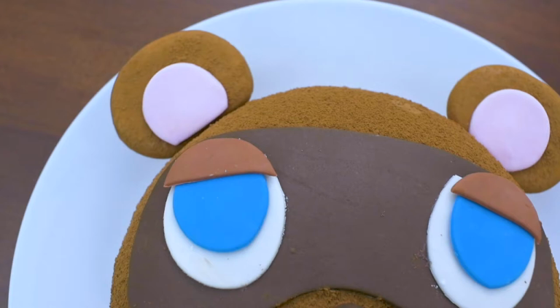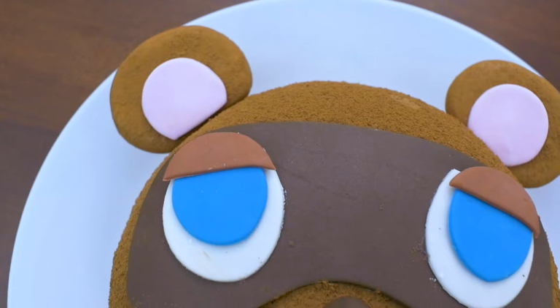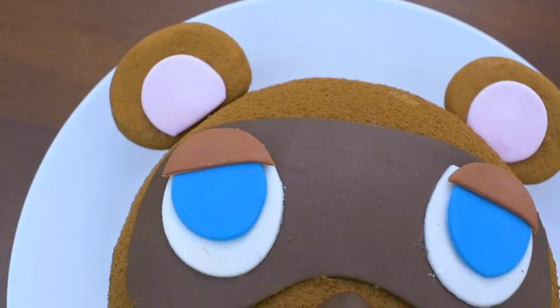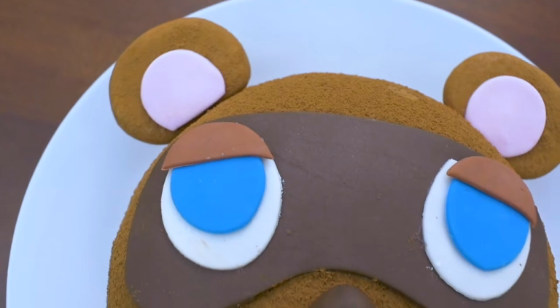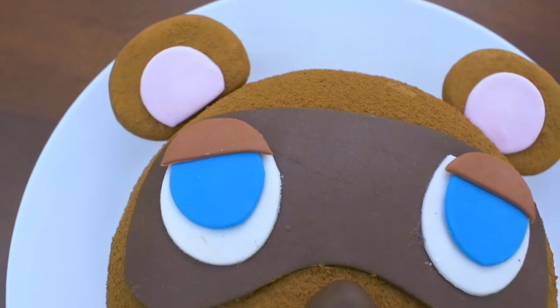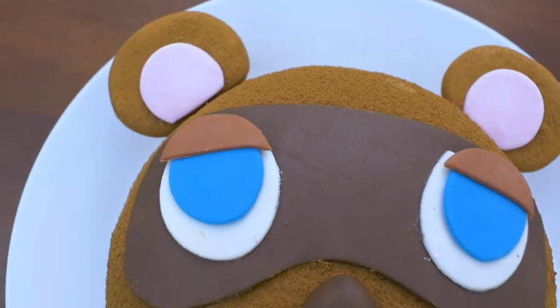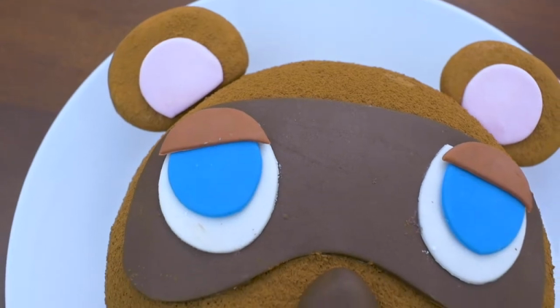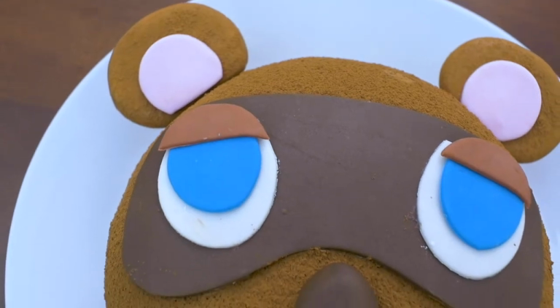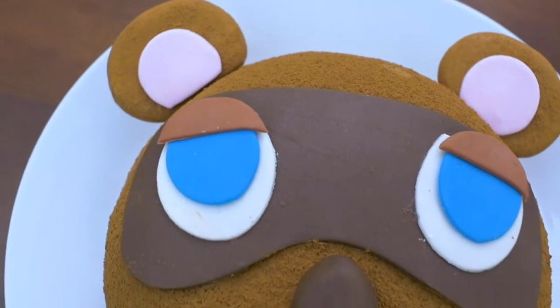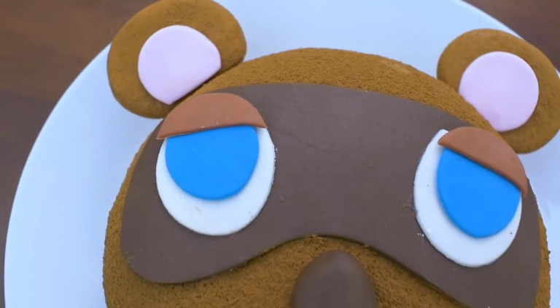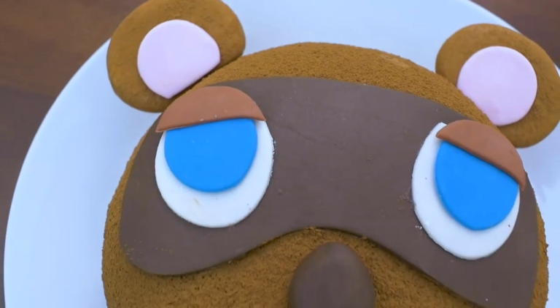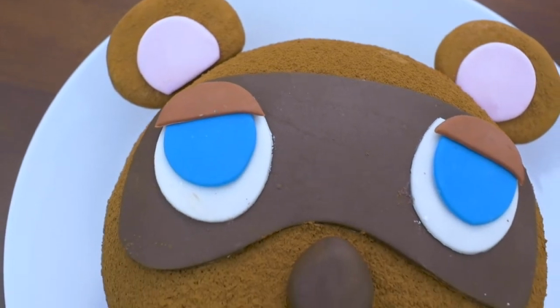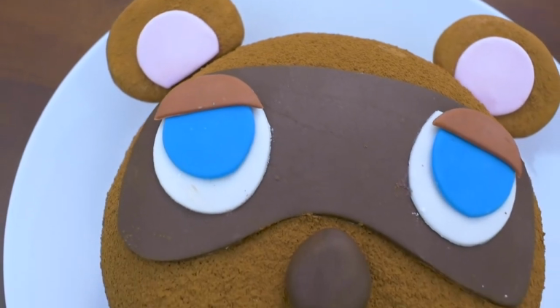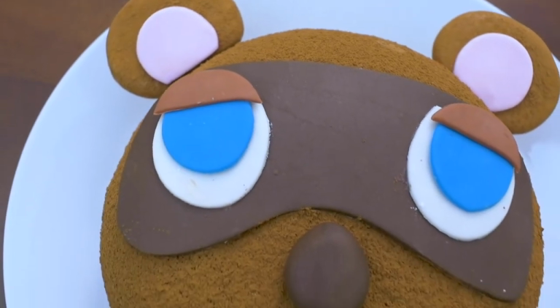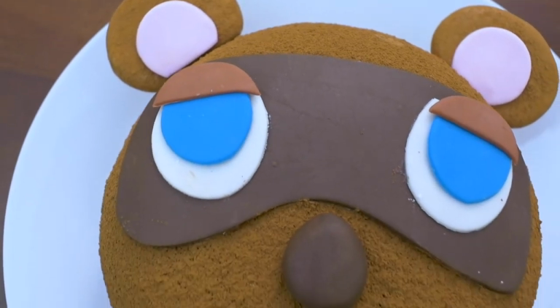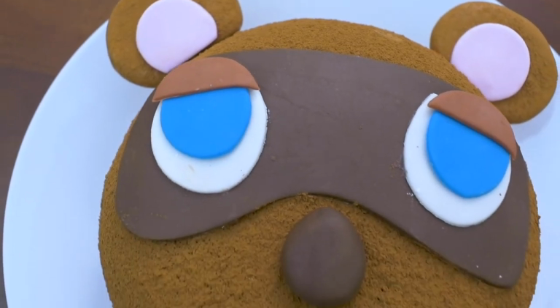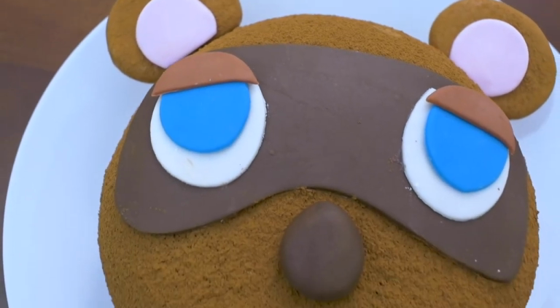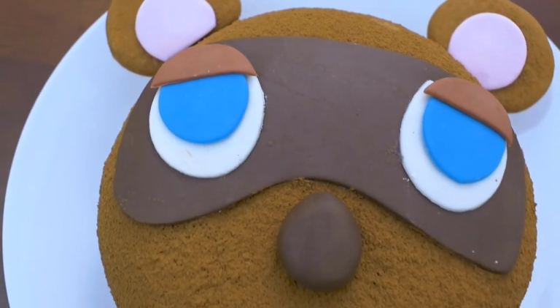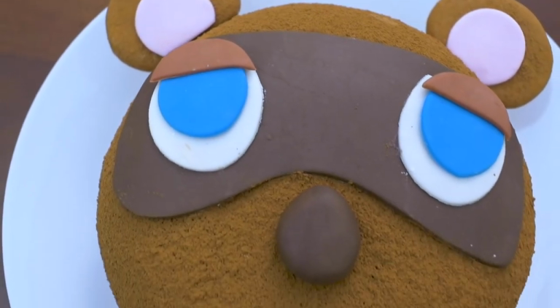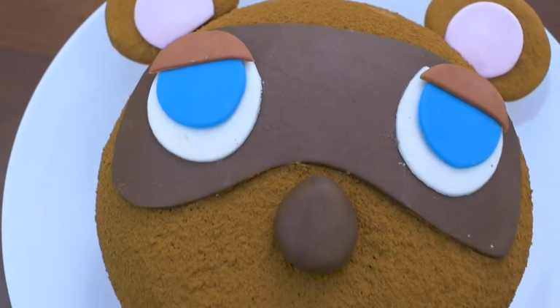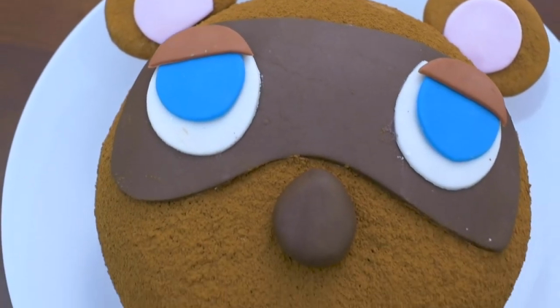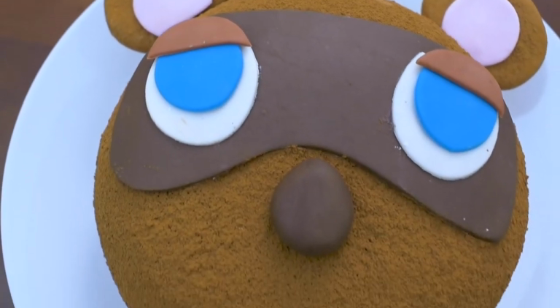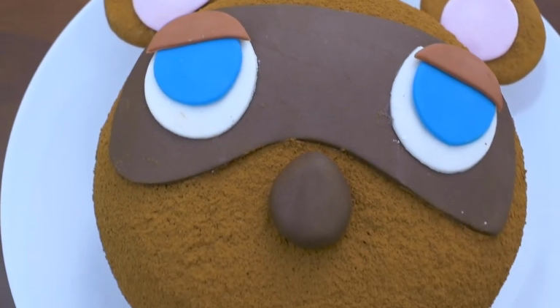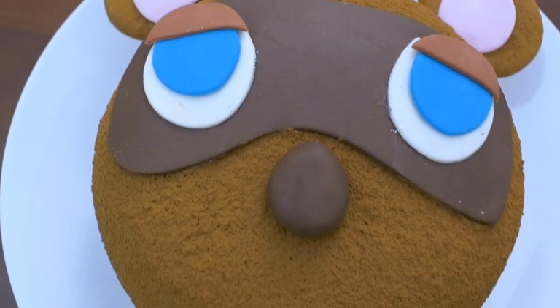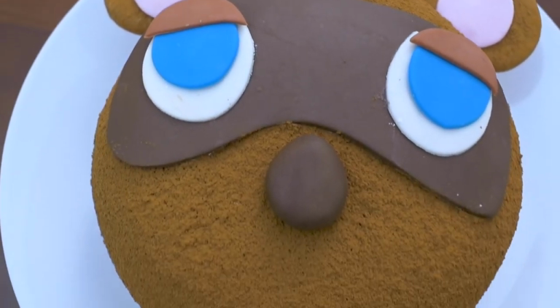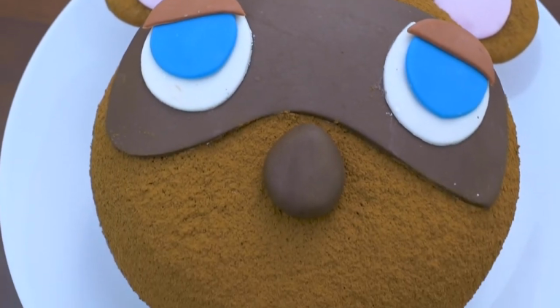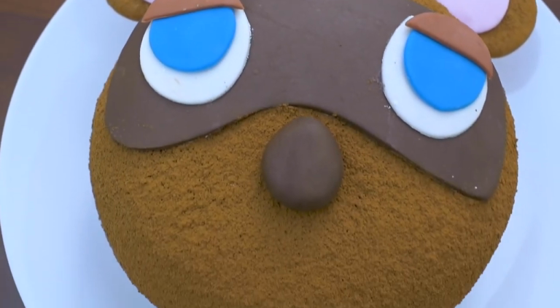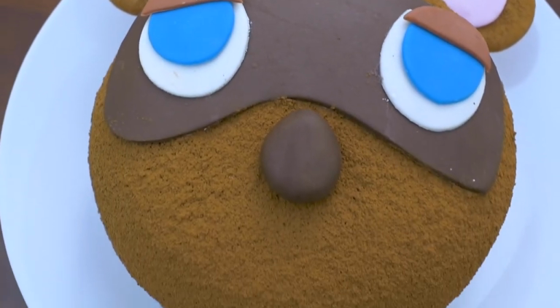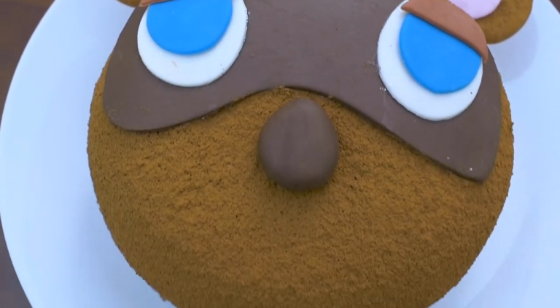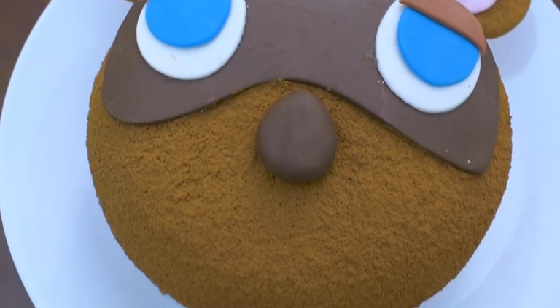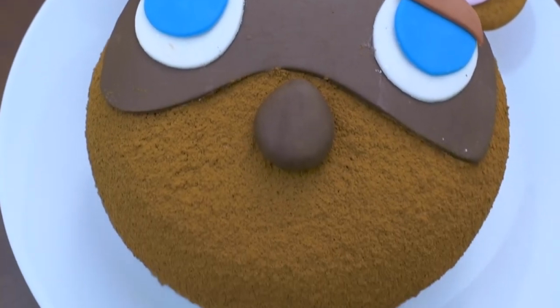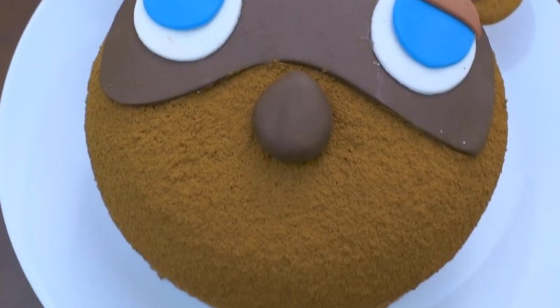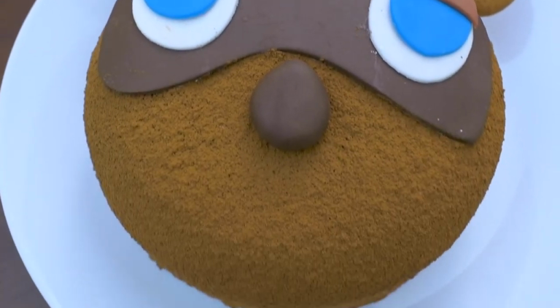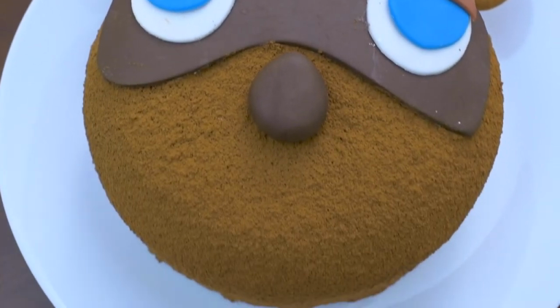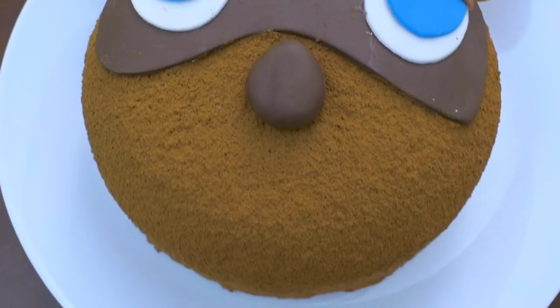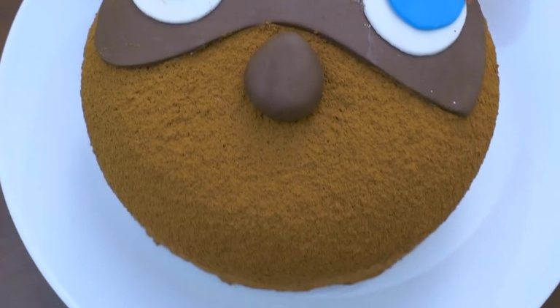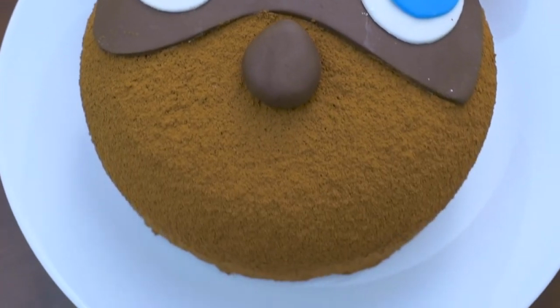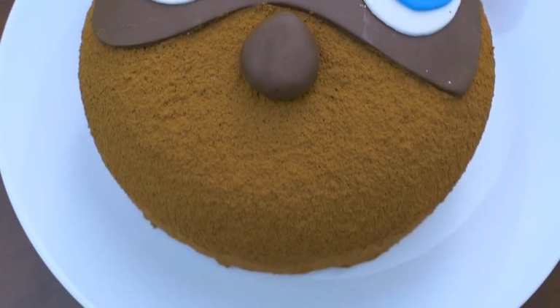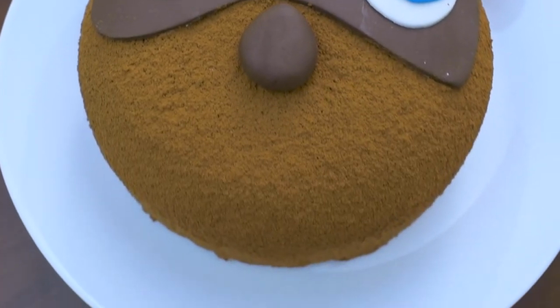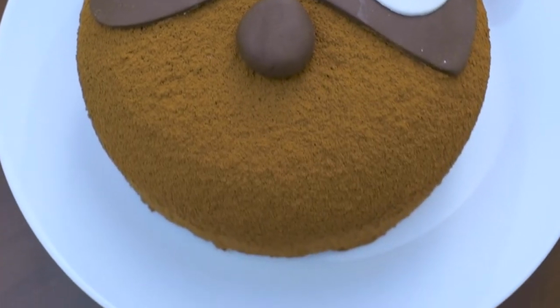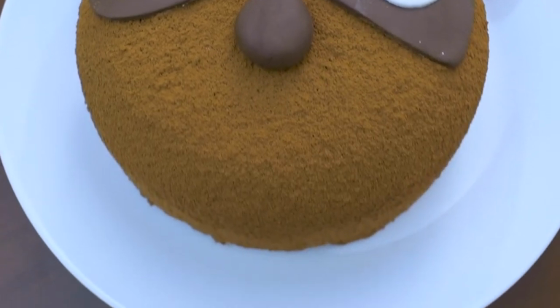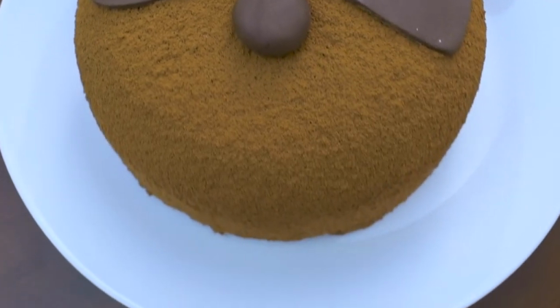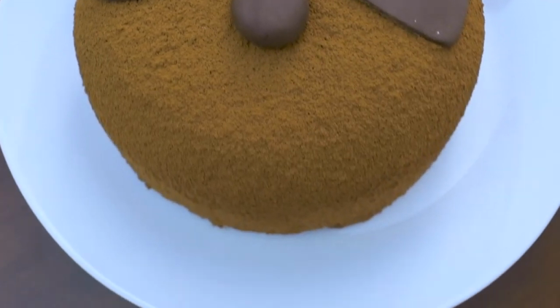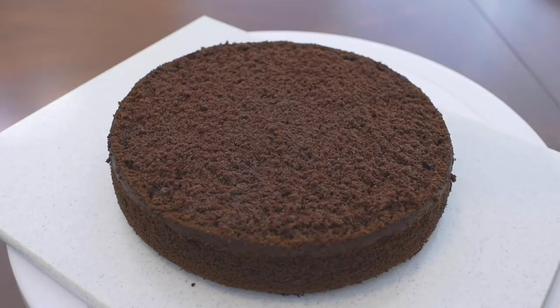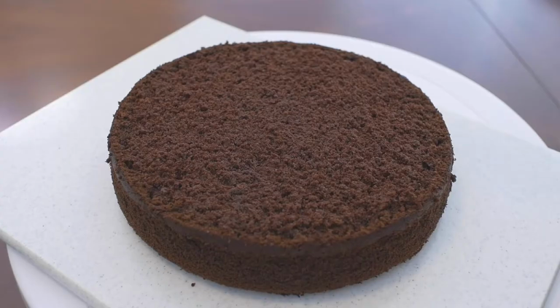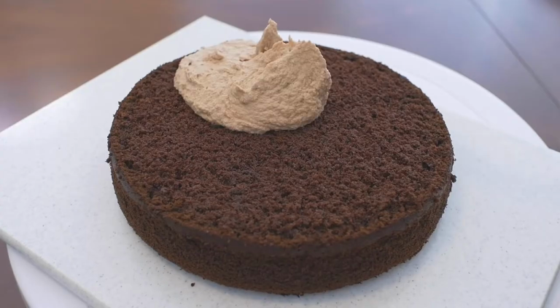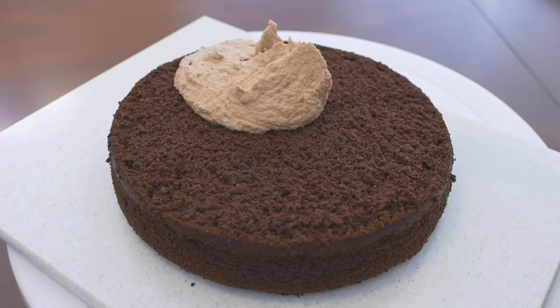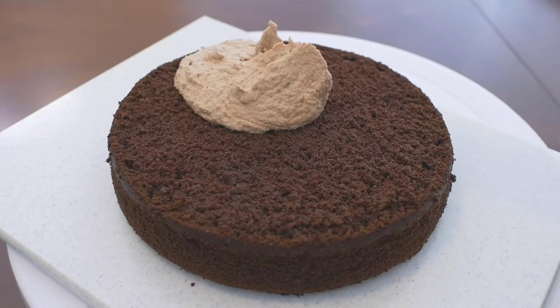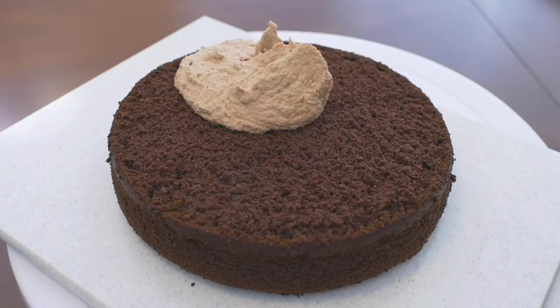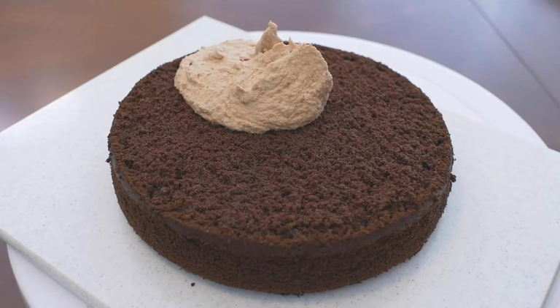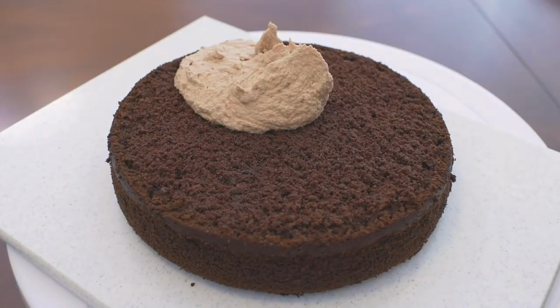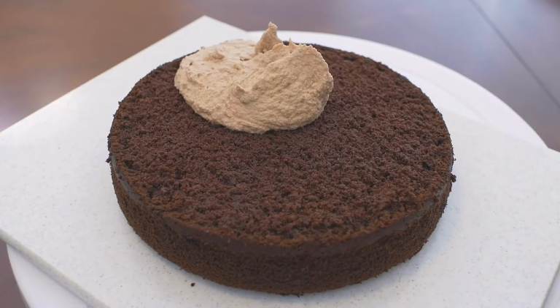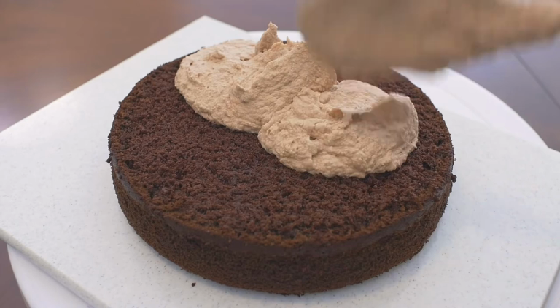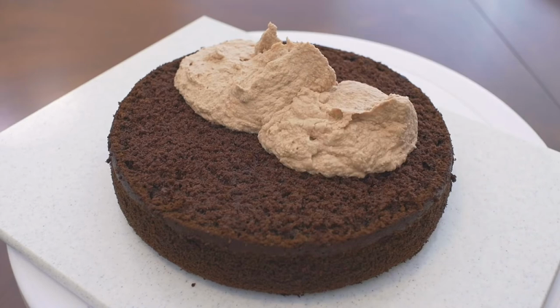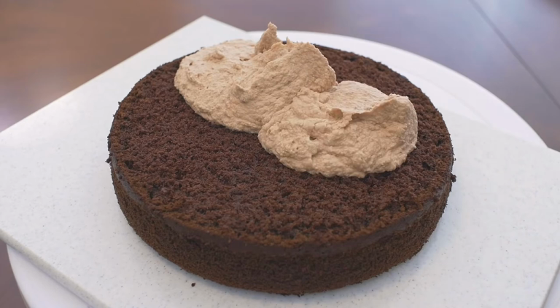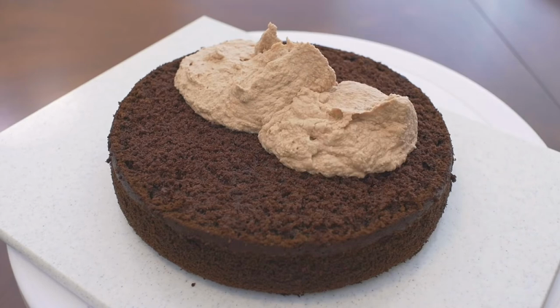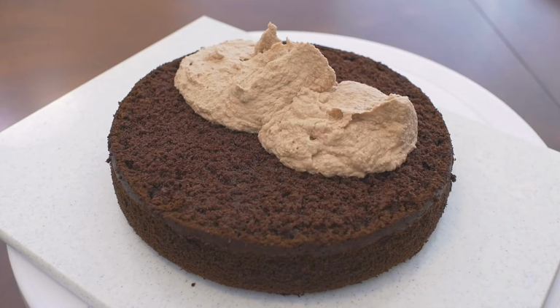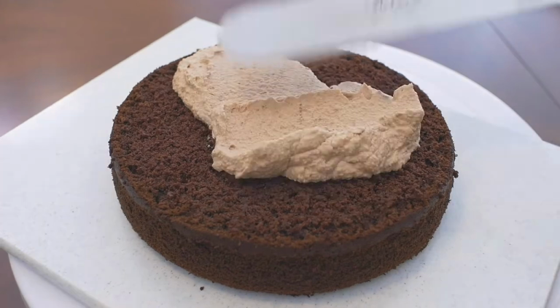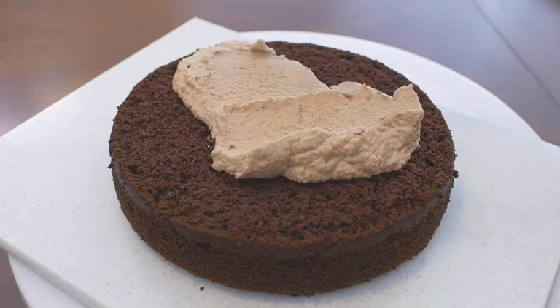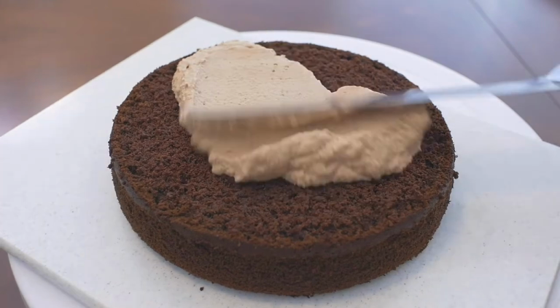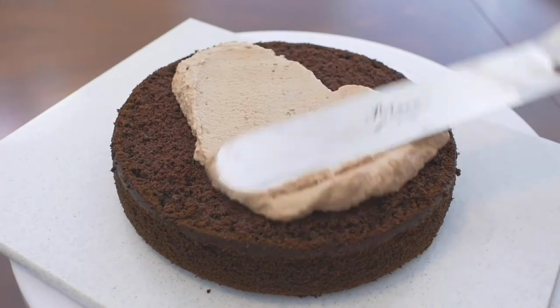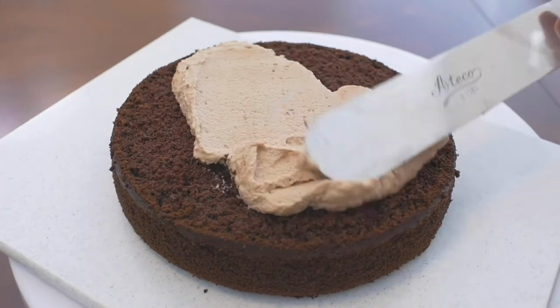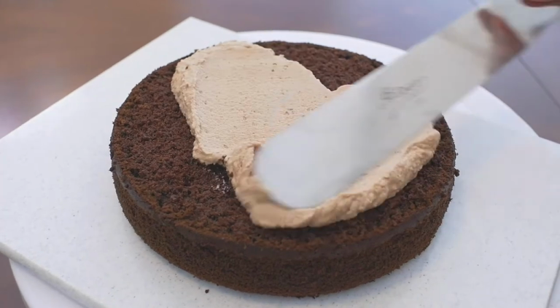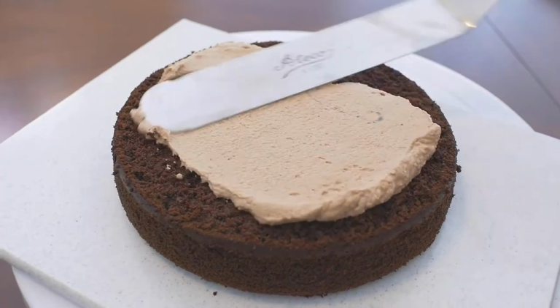Hi guys! Today I'm going to show you how to make this cute Tom Nook Animal Crossing cake. Let's get started!